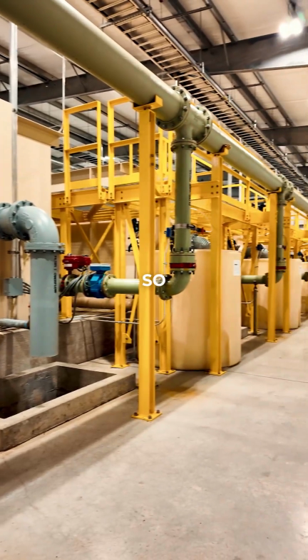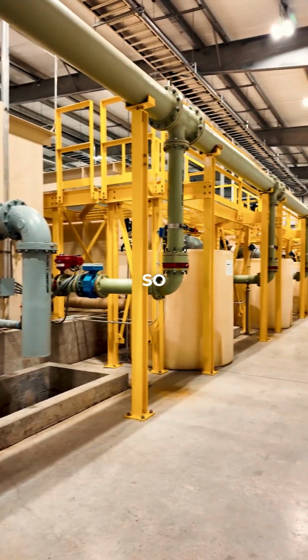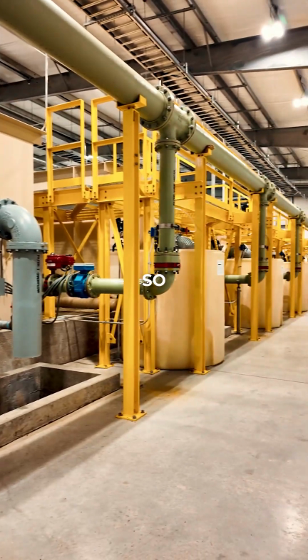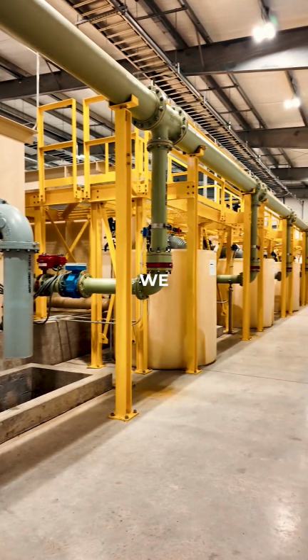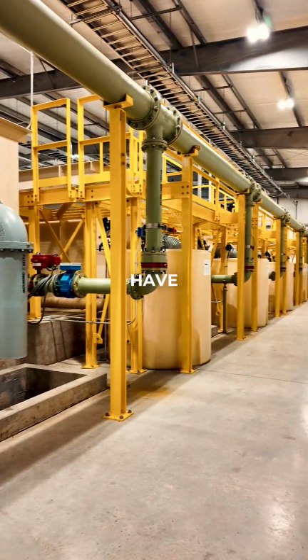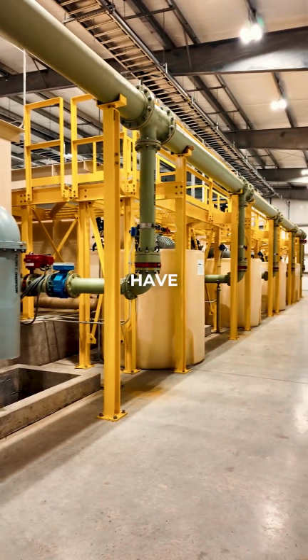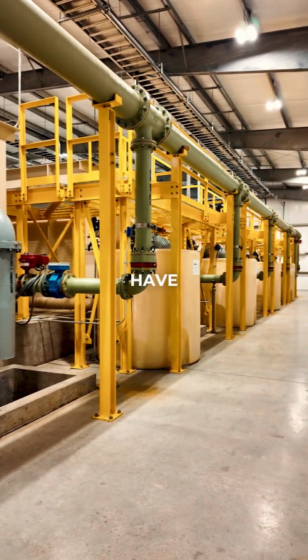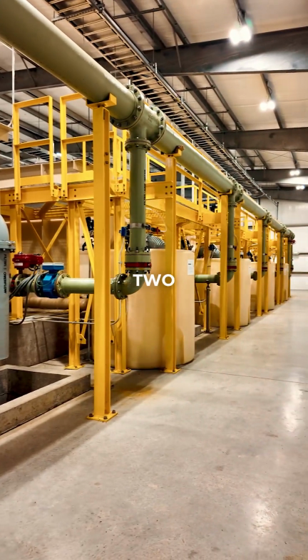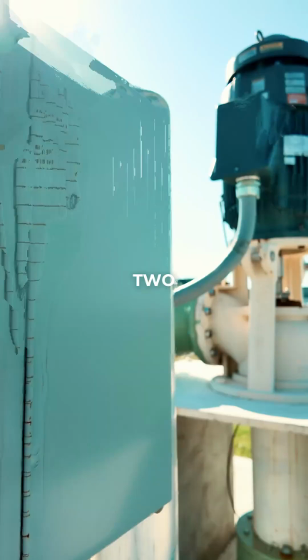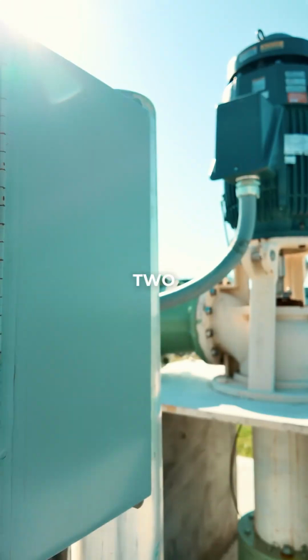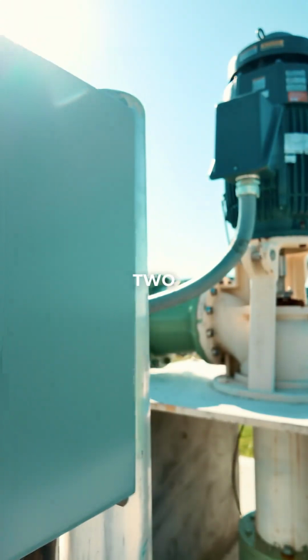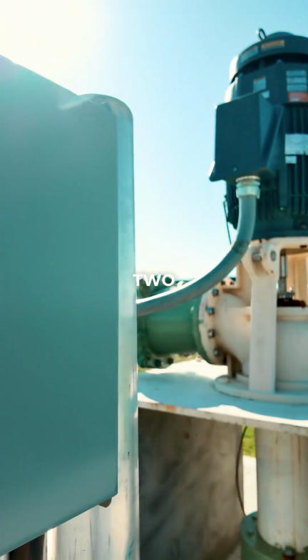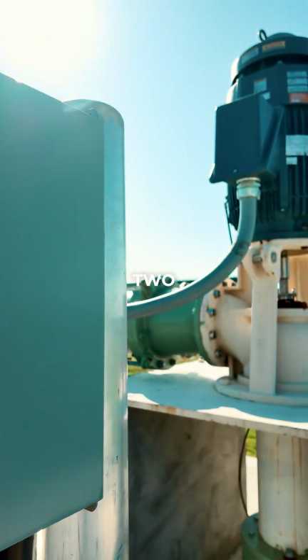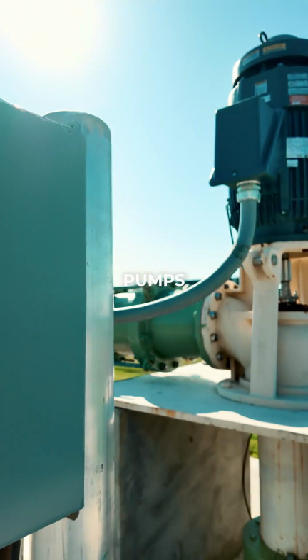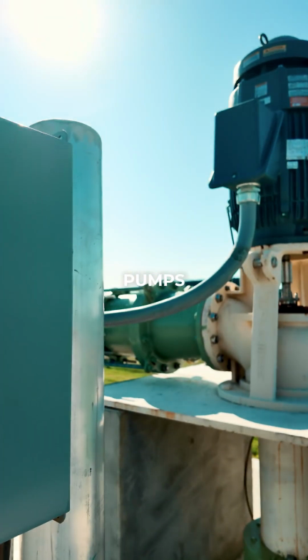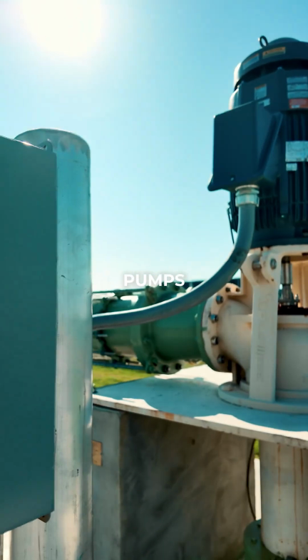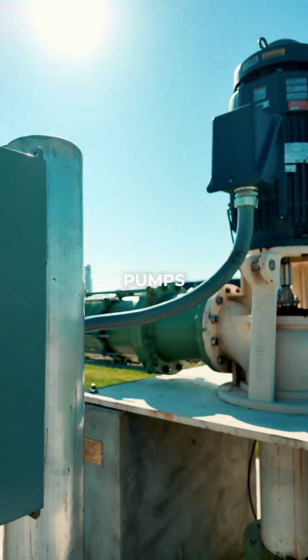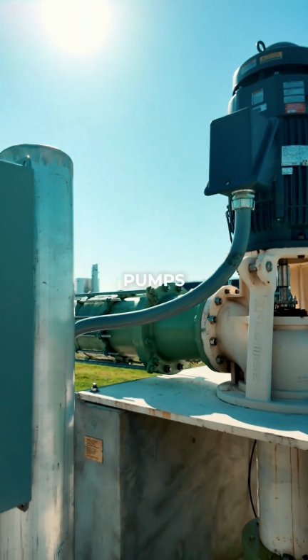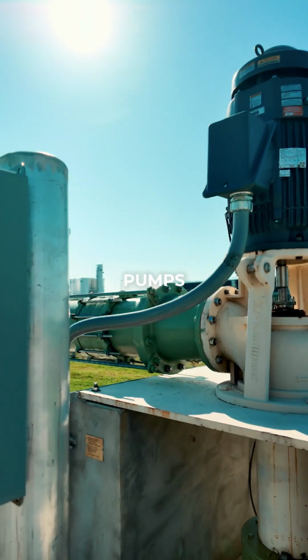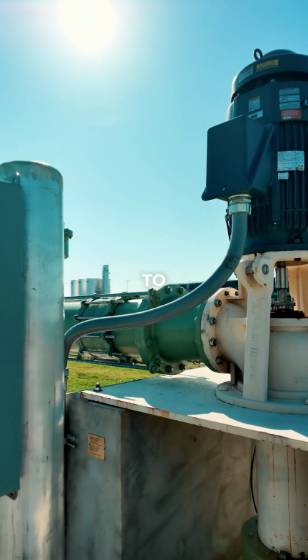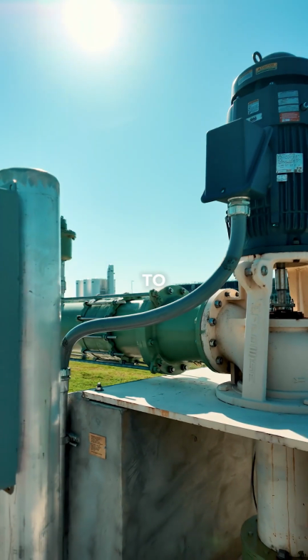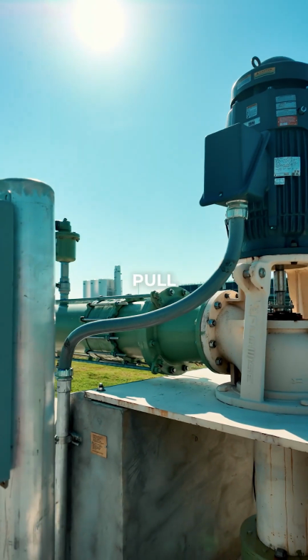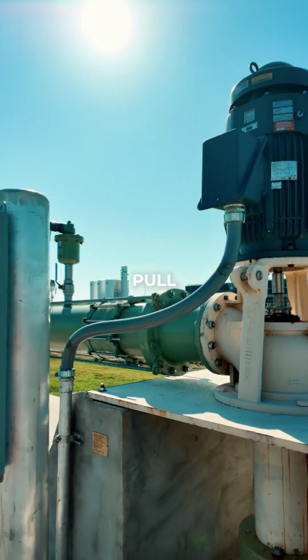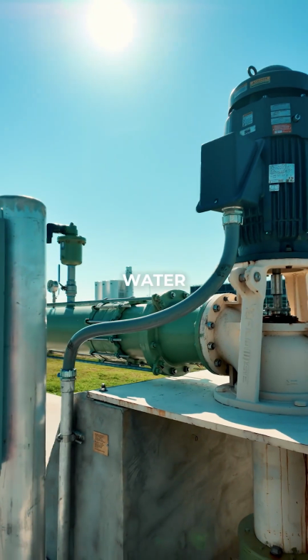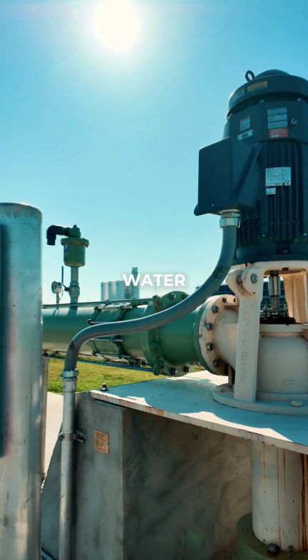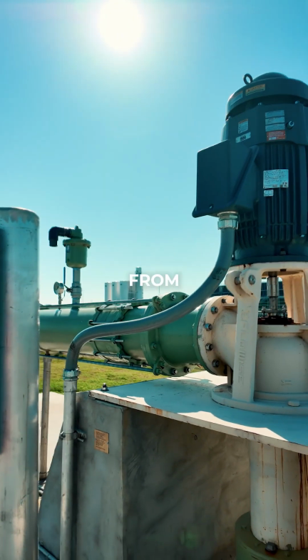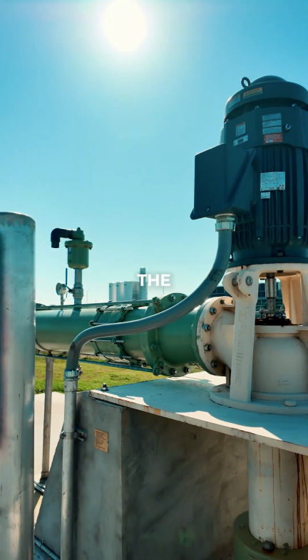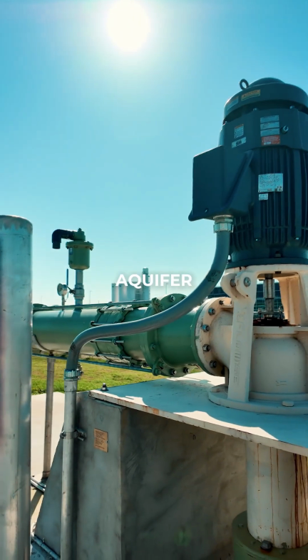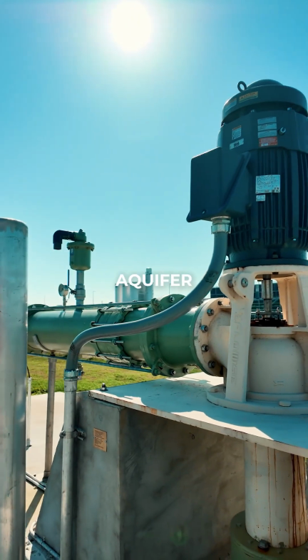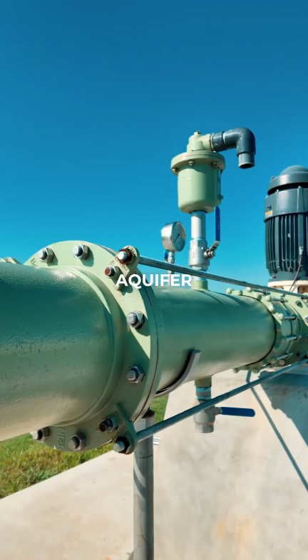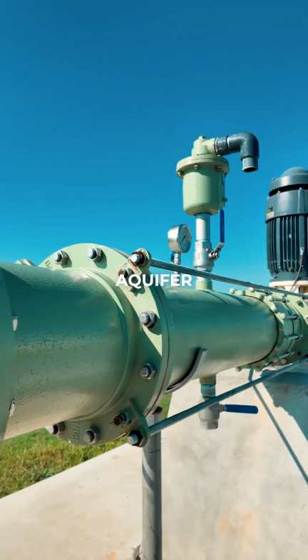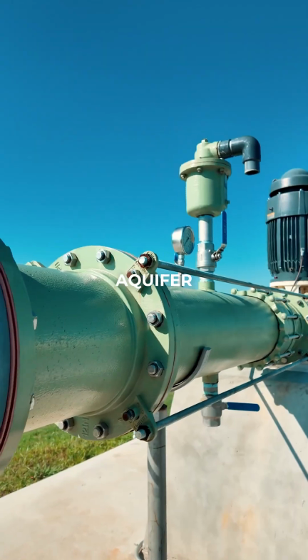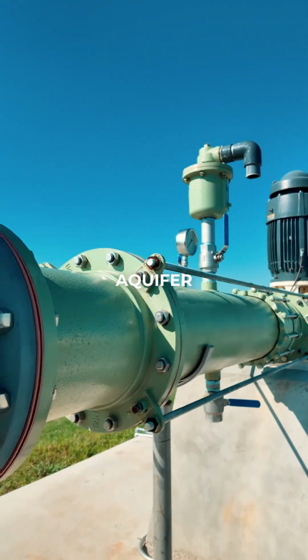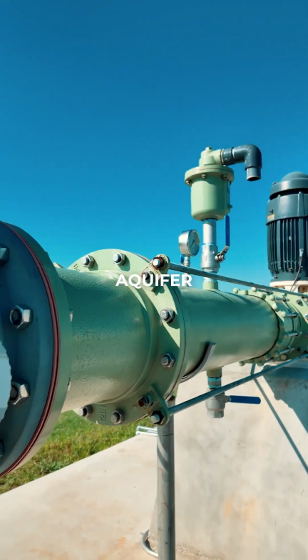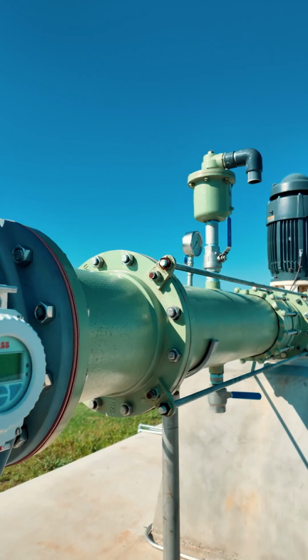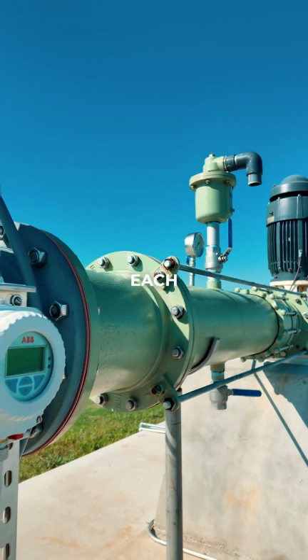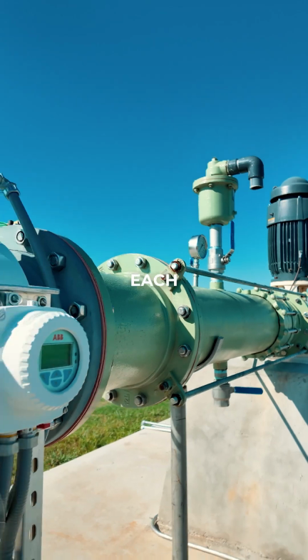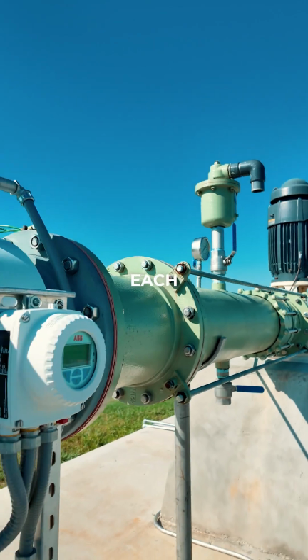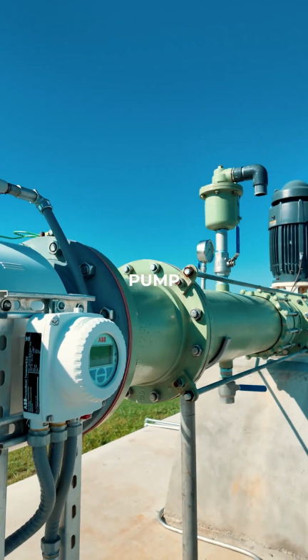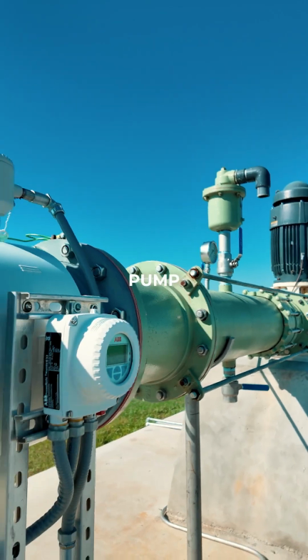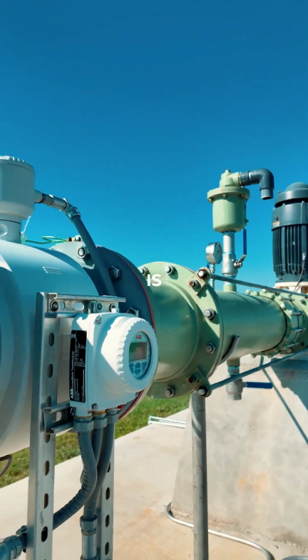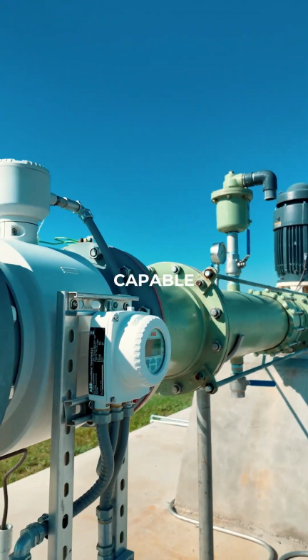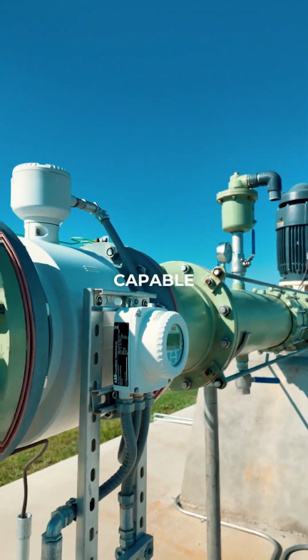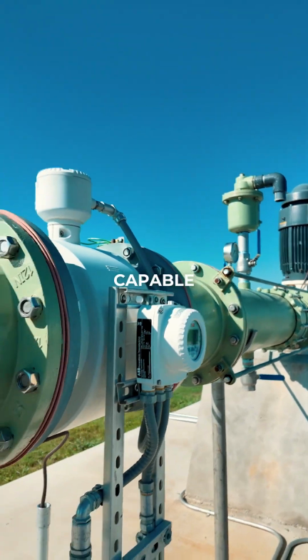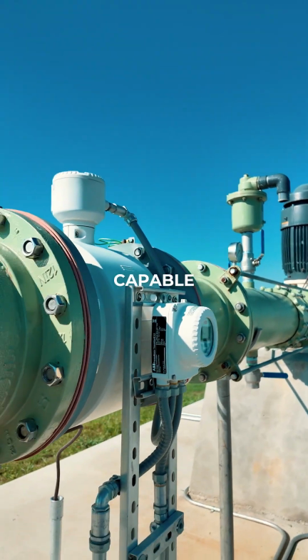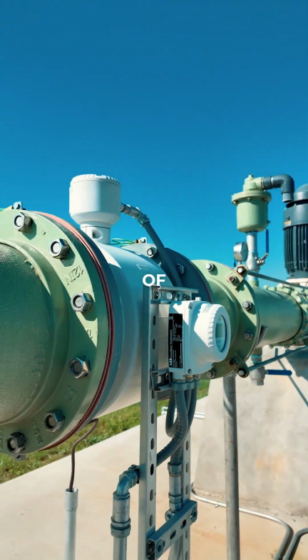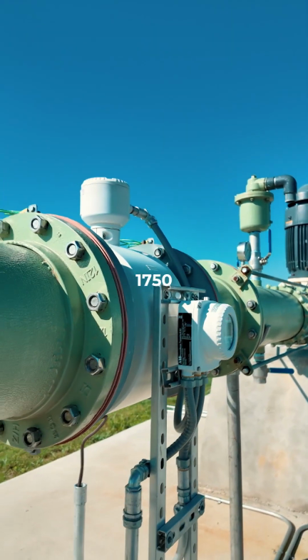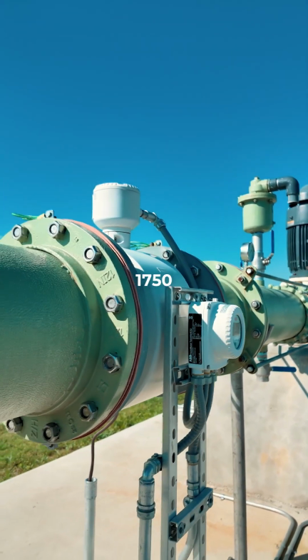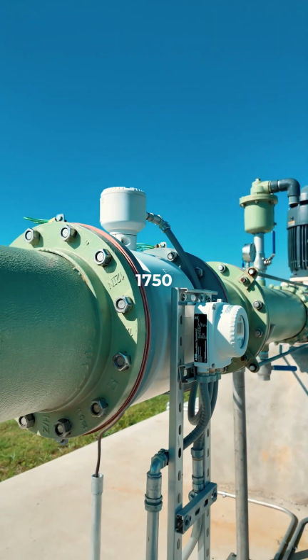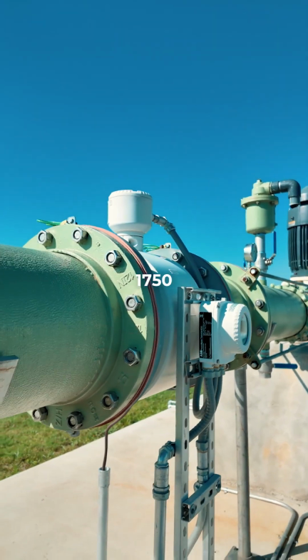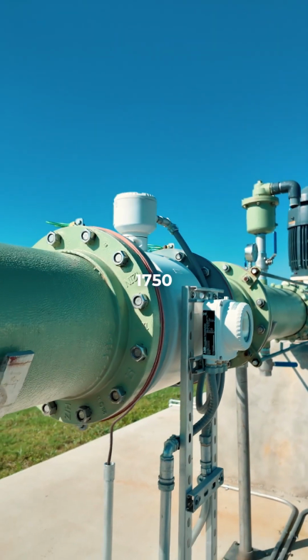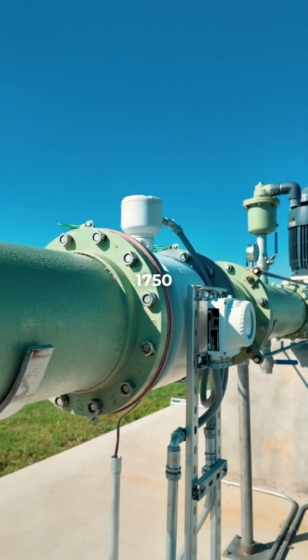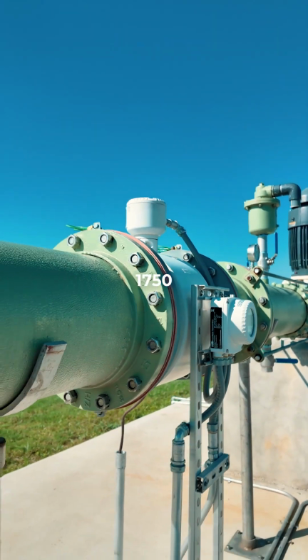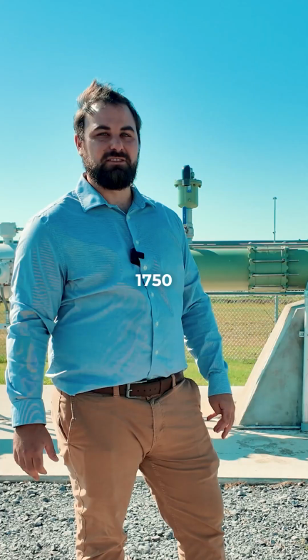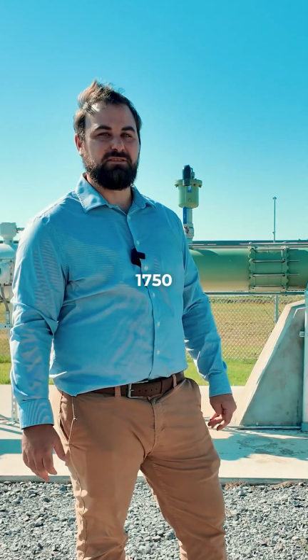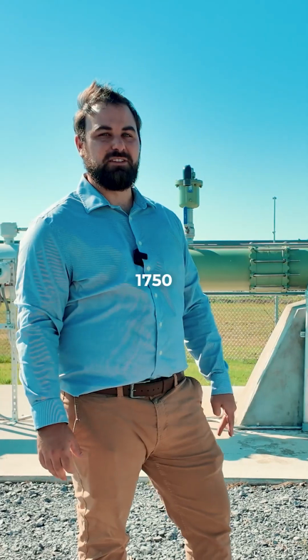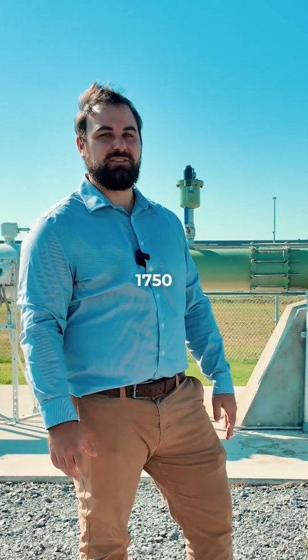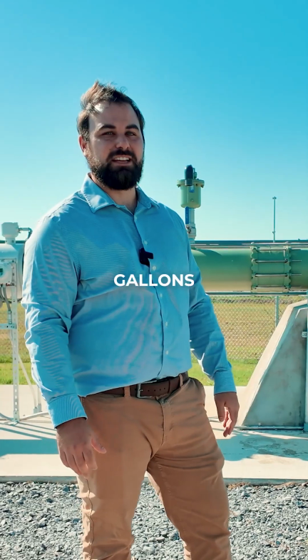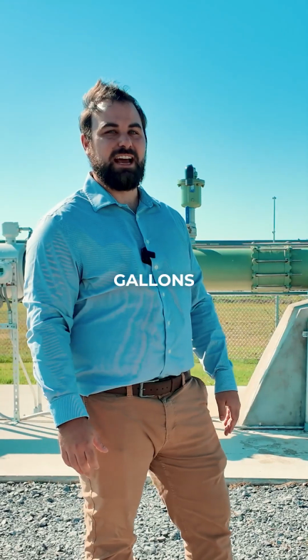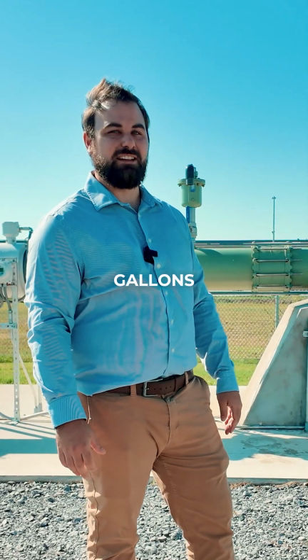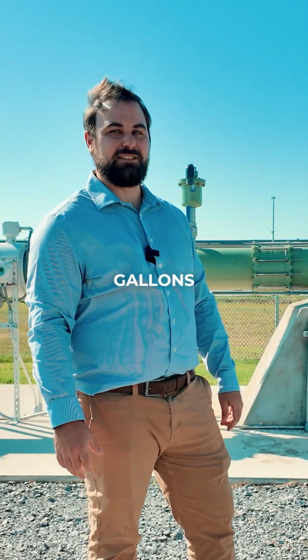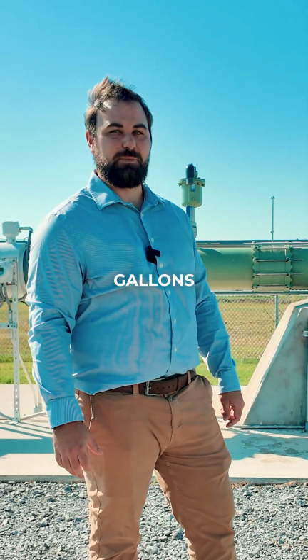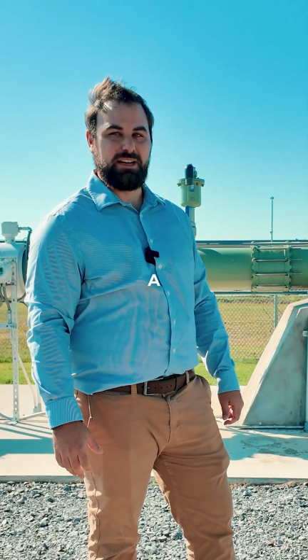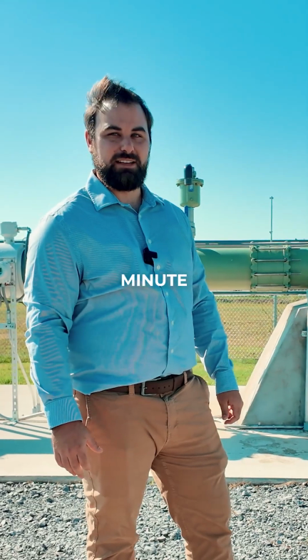We have two pumps to pull water from the aquifer. Each pump is capable of 1,750 gallons a minute.